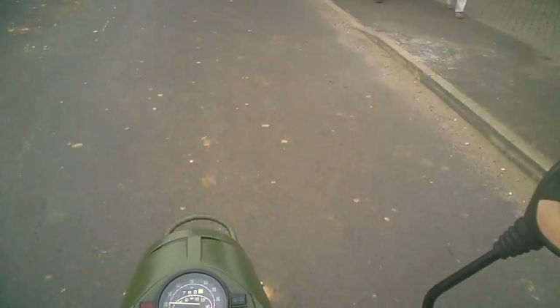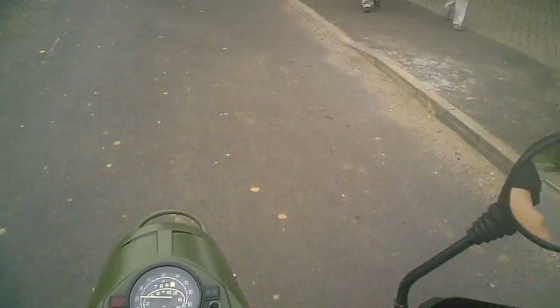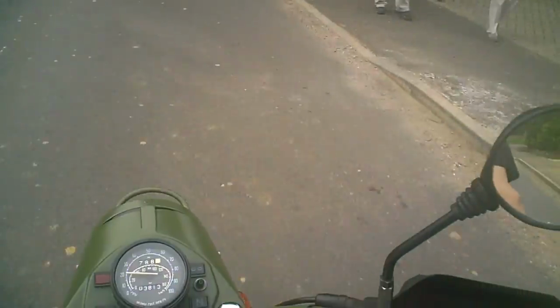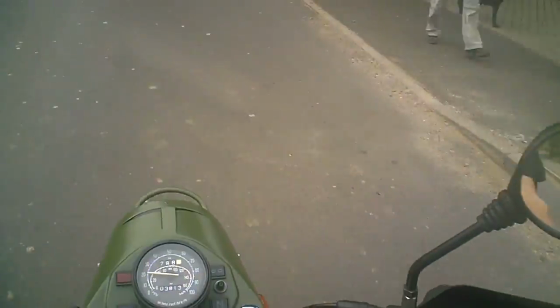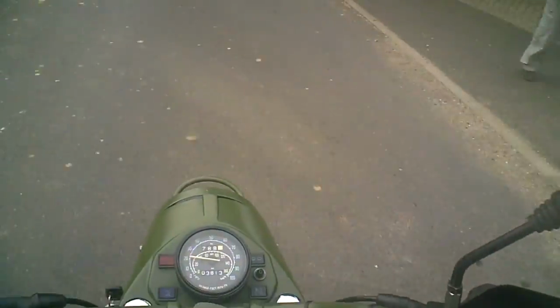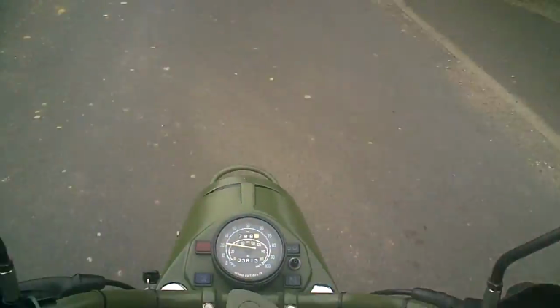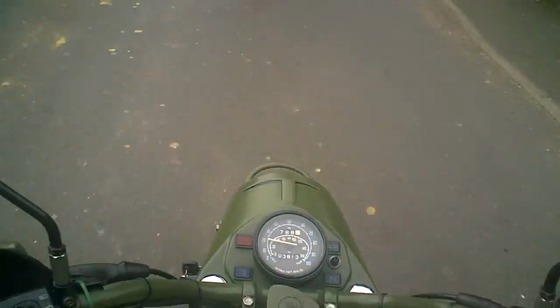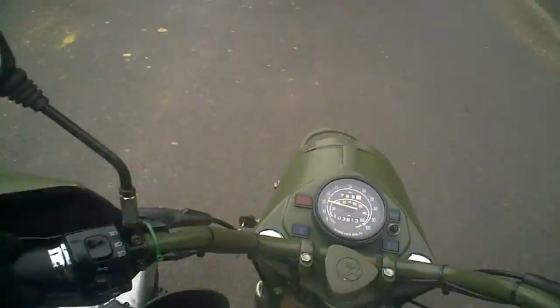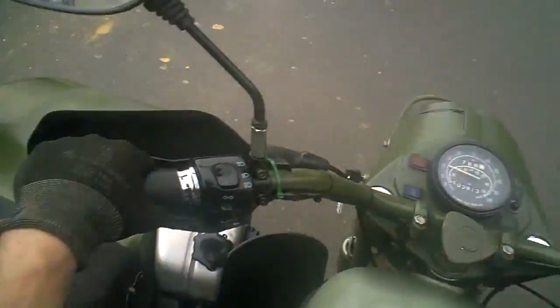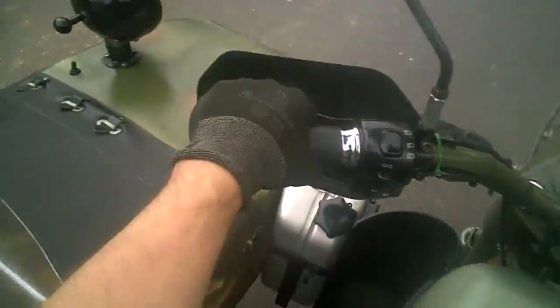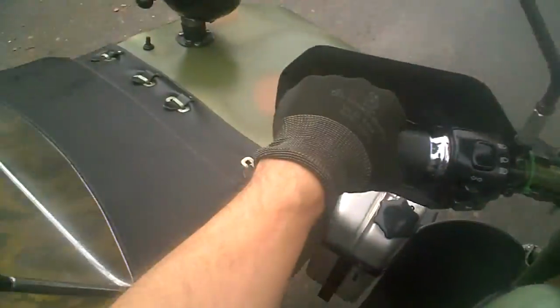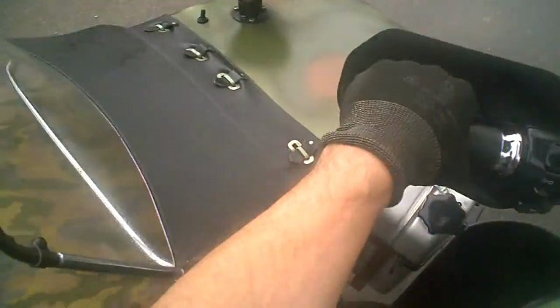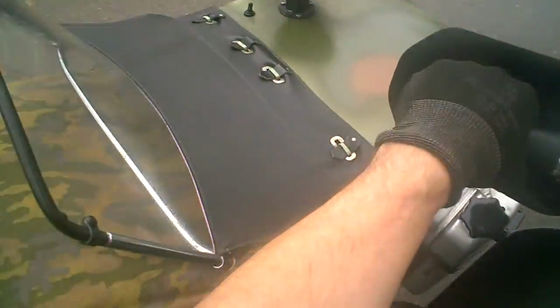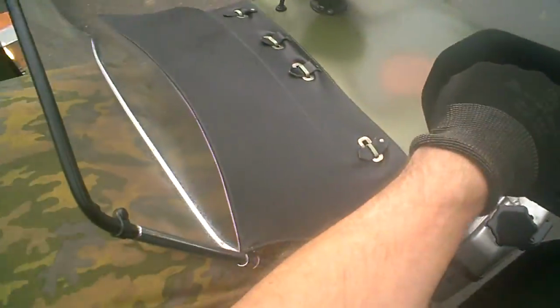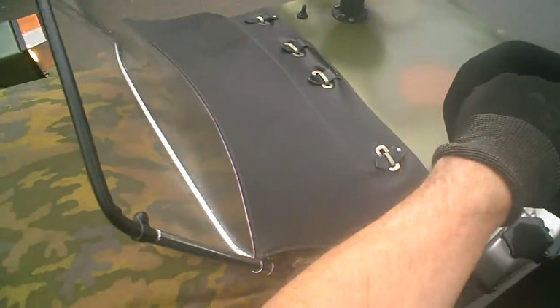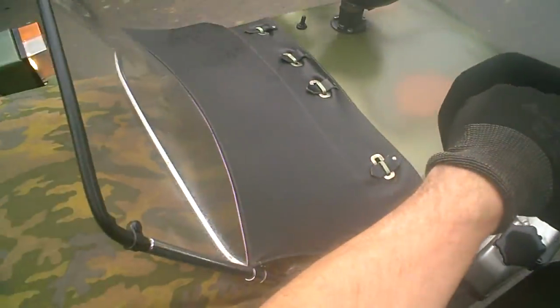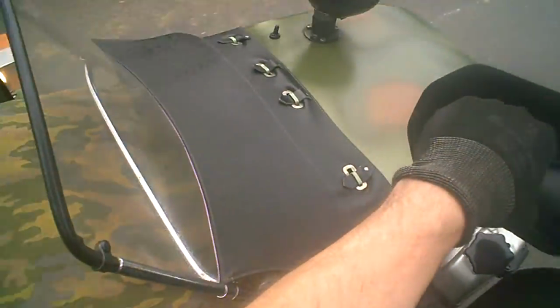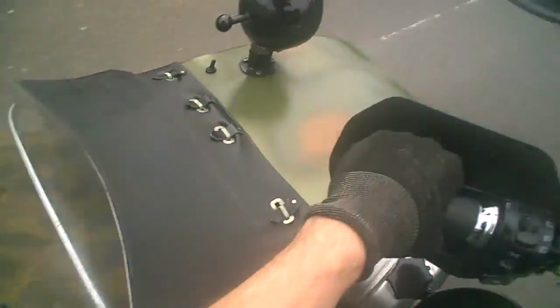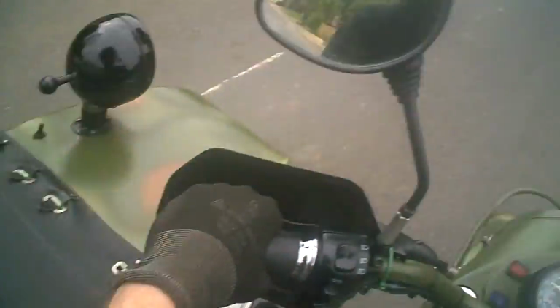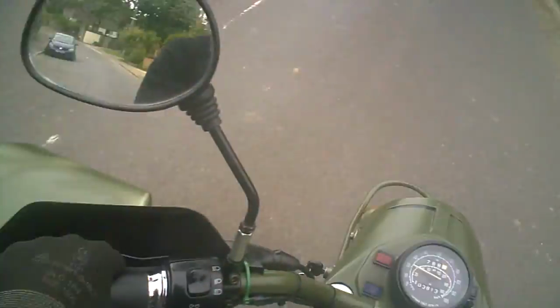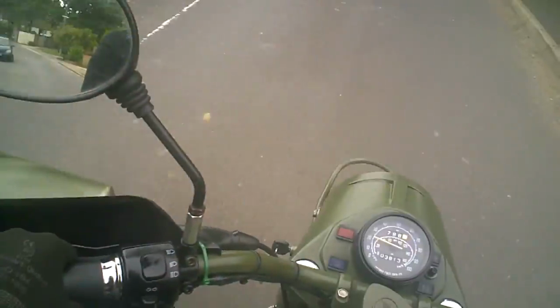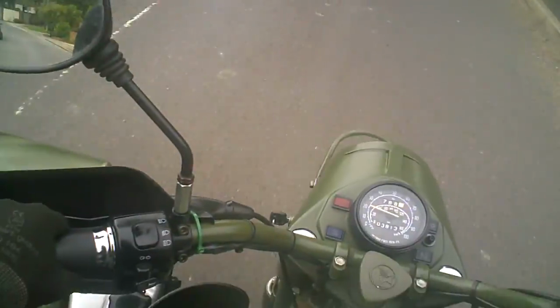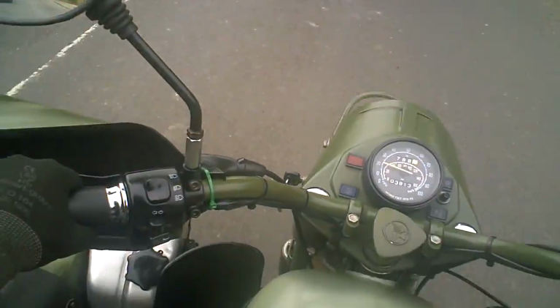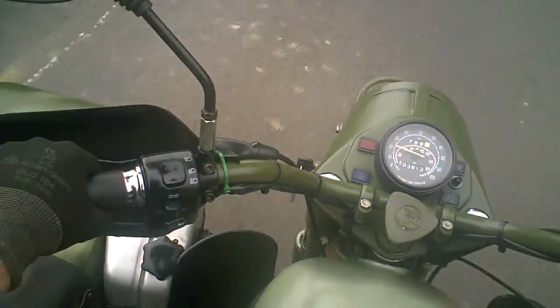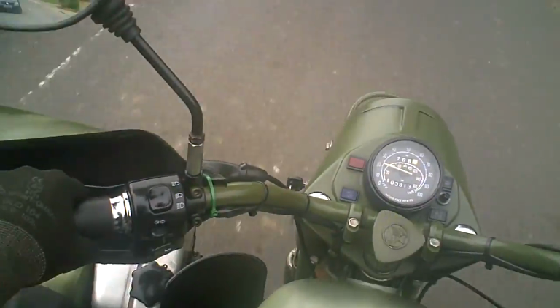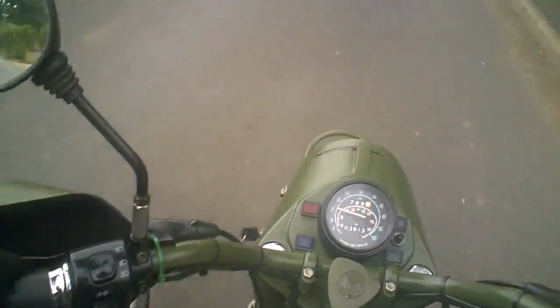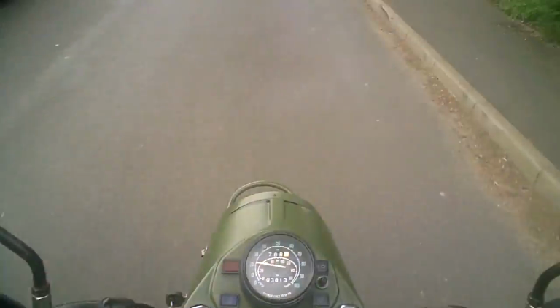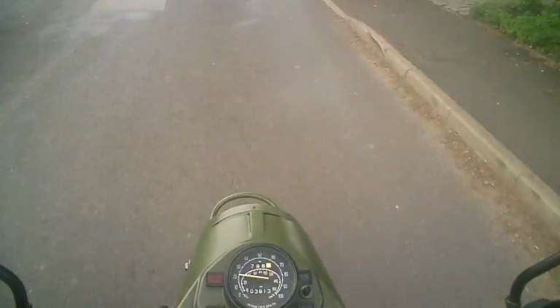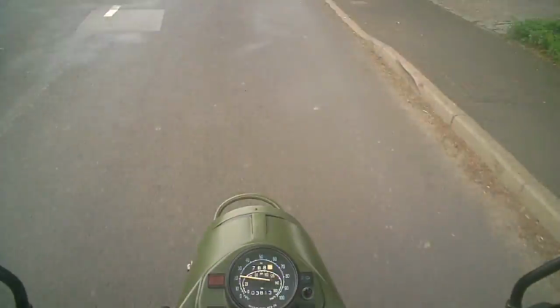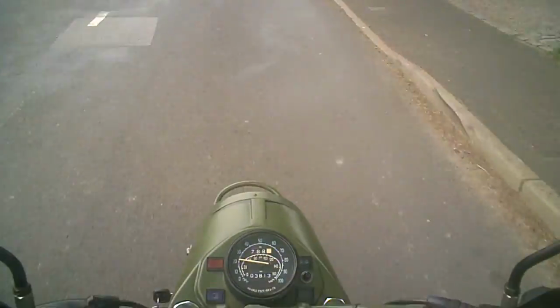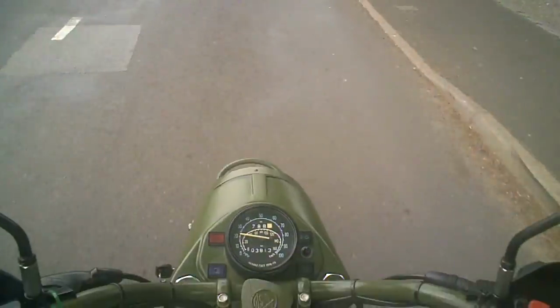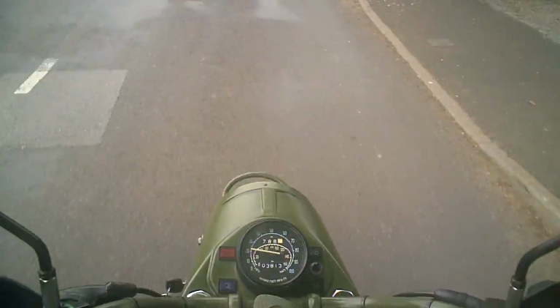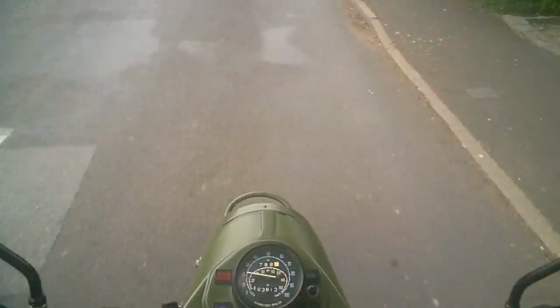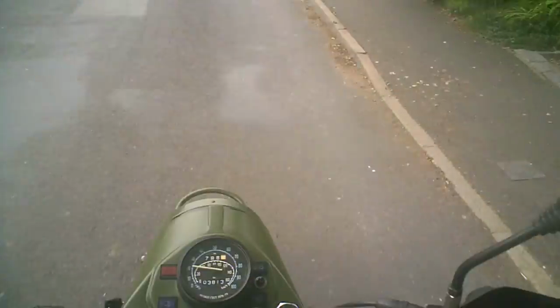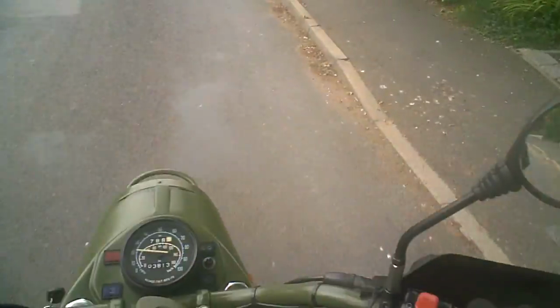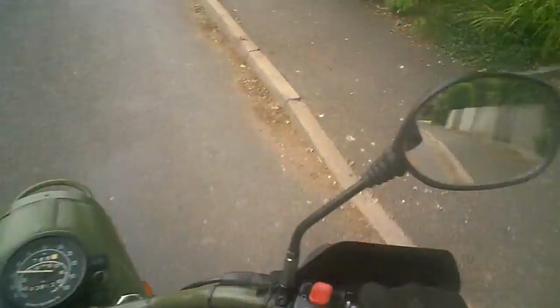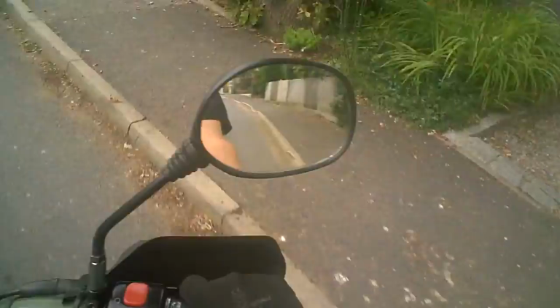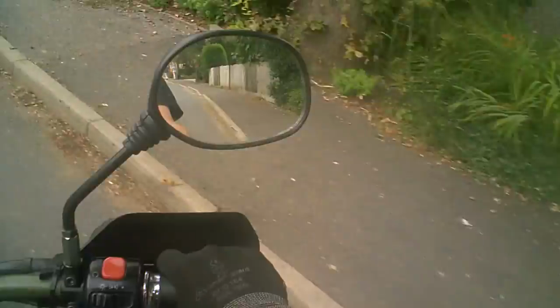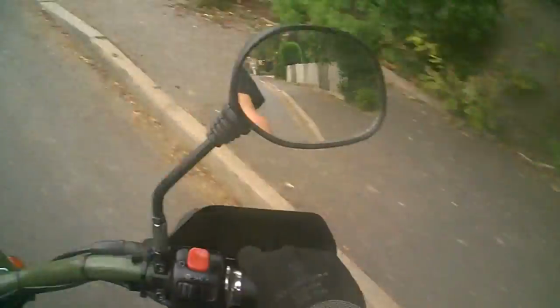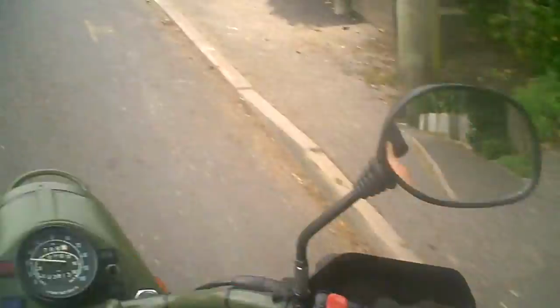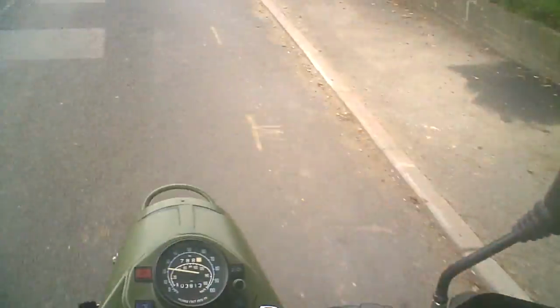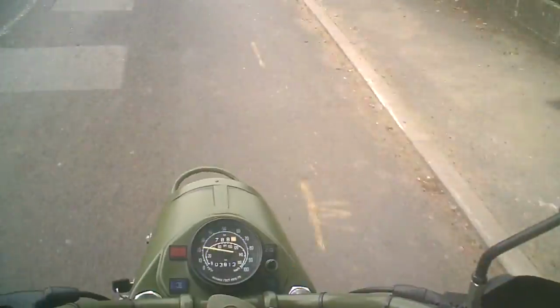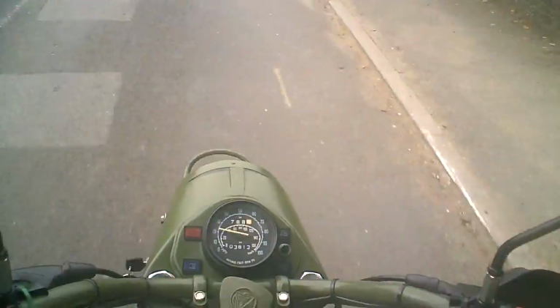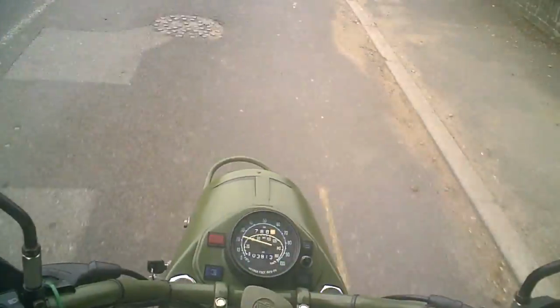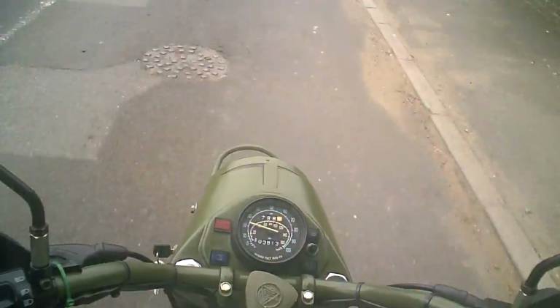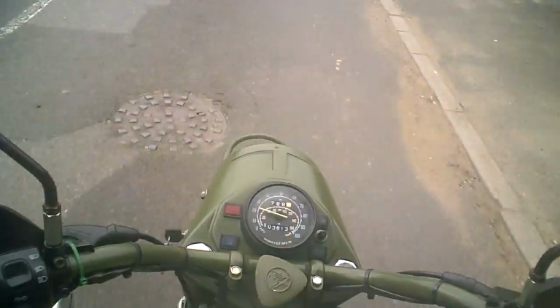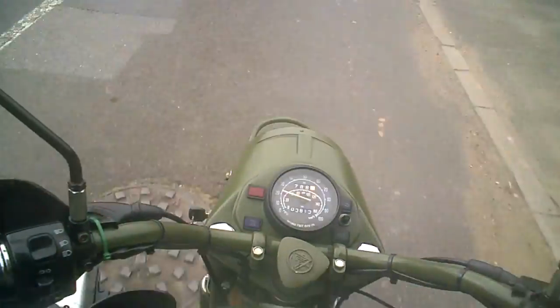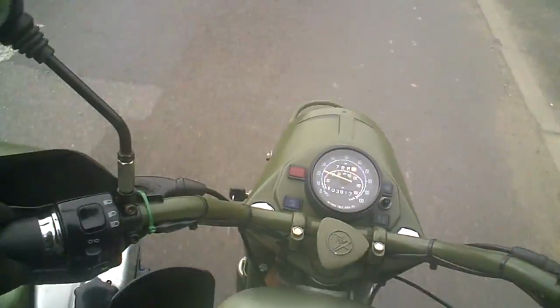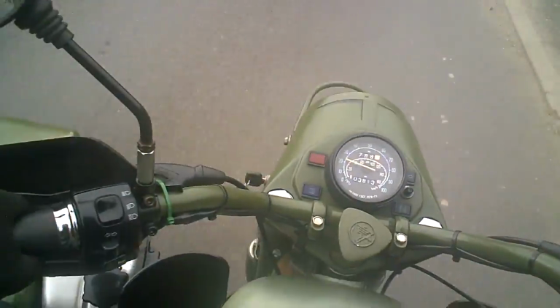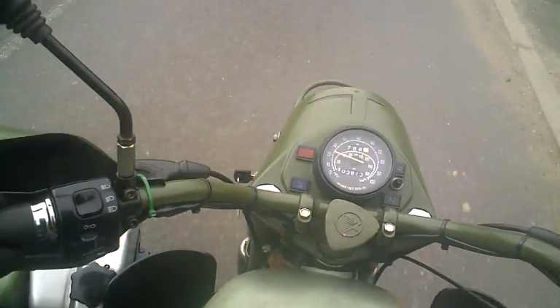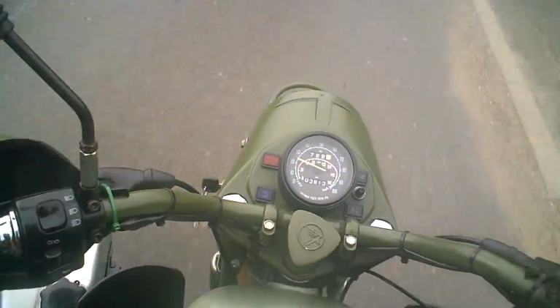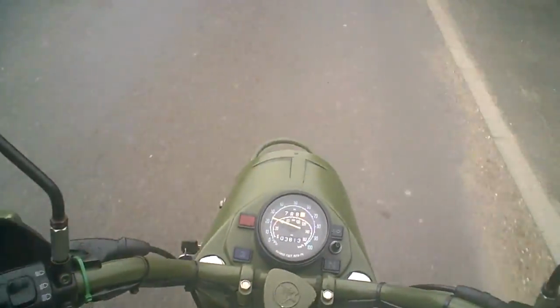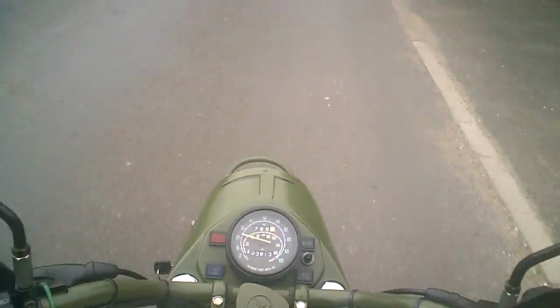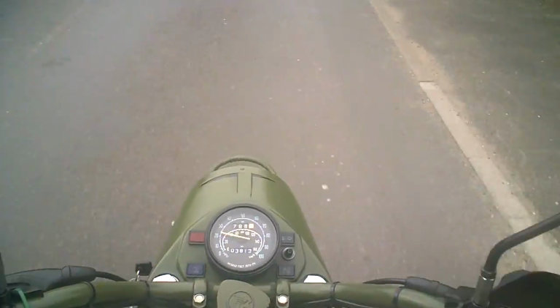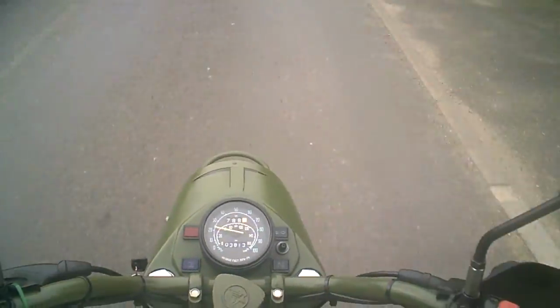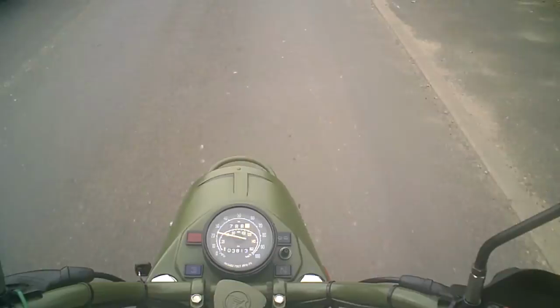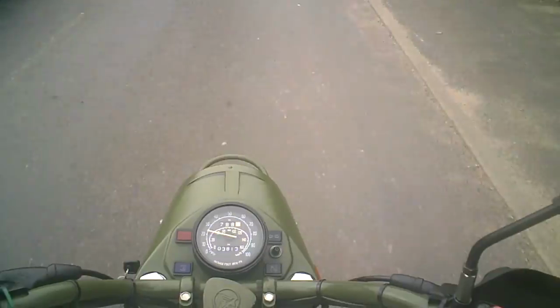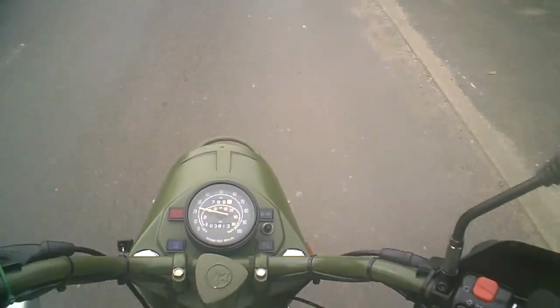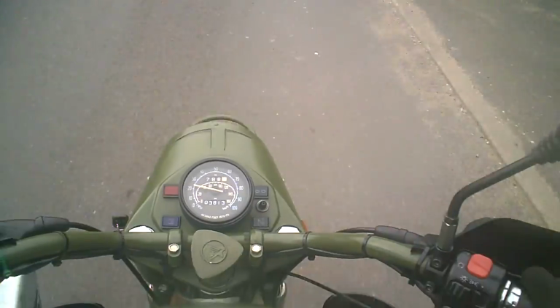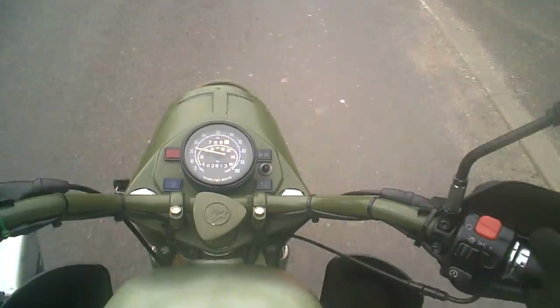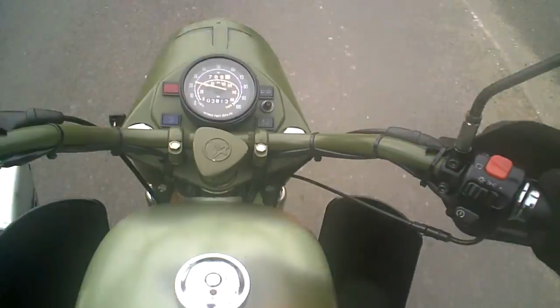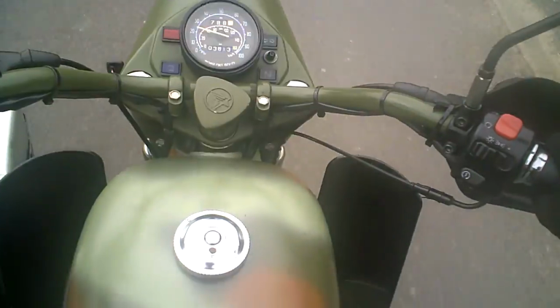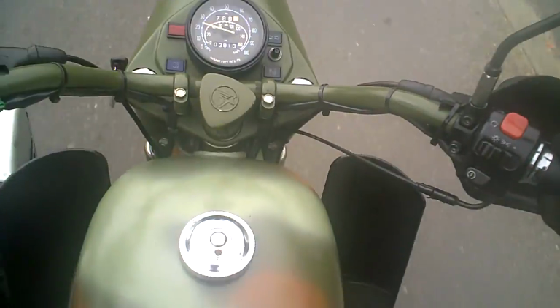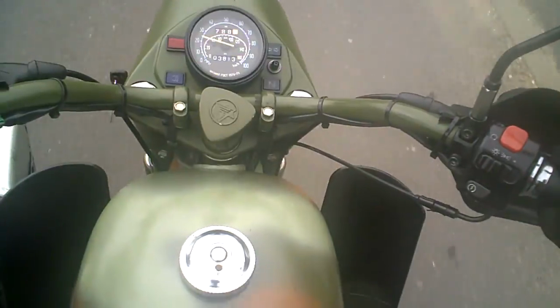The brakes are poor. Performance is poor. Reliability is poor. But it kind of looks nice.